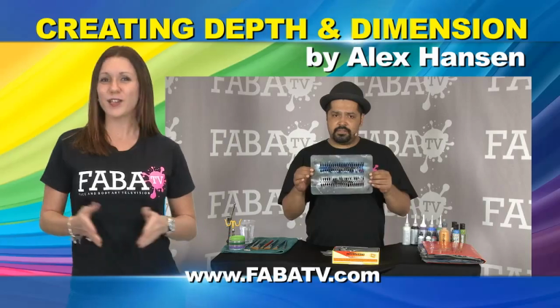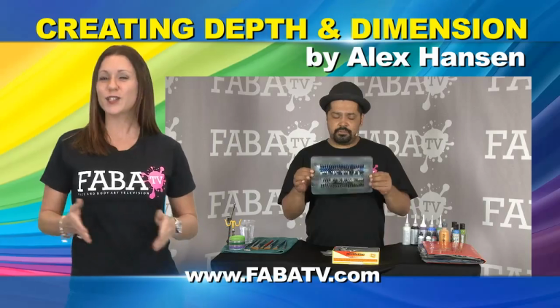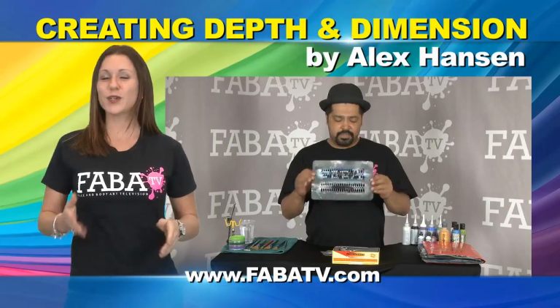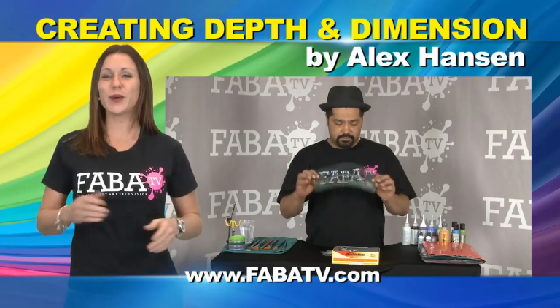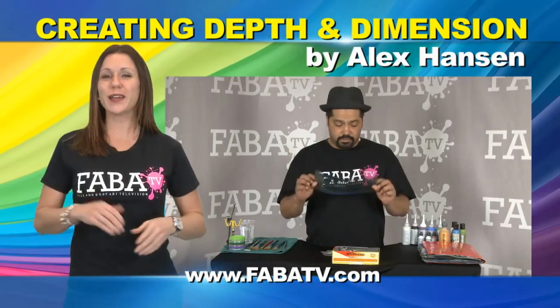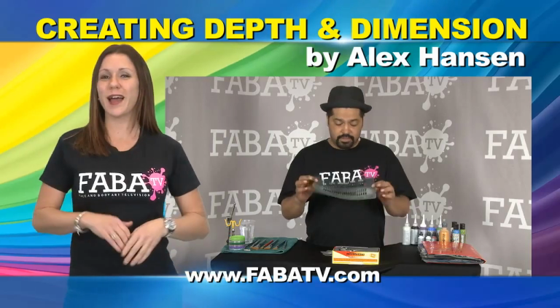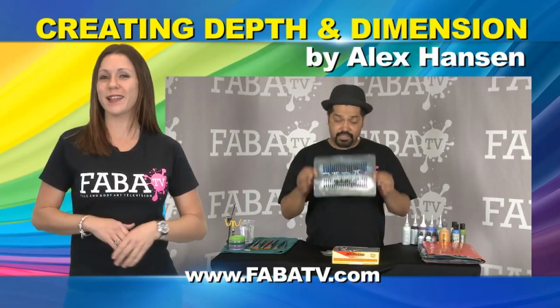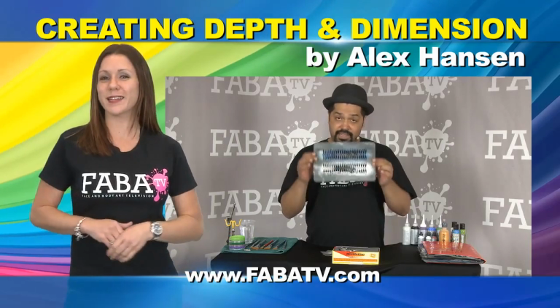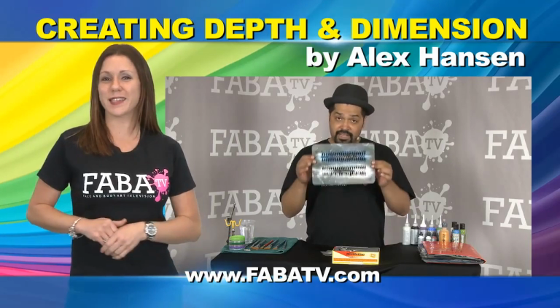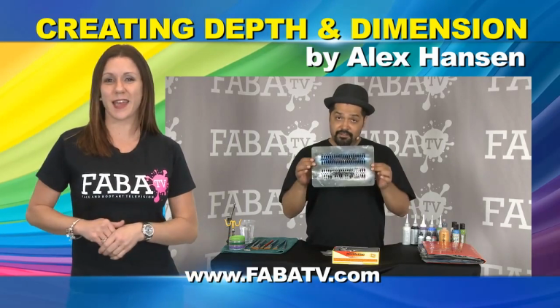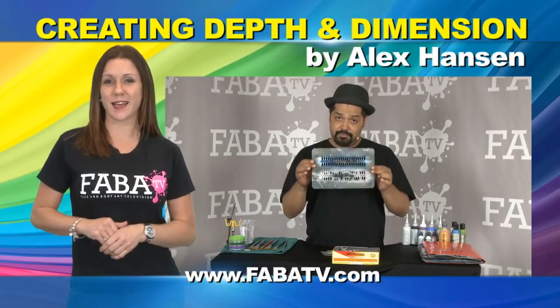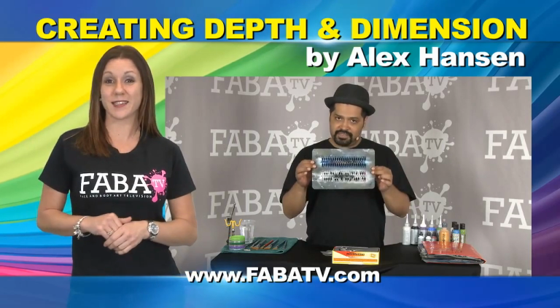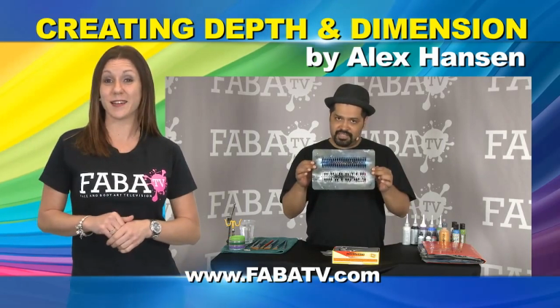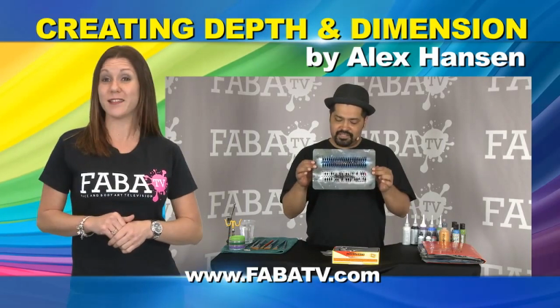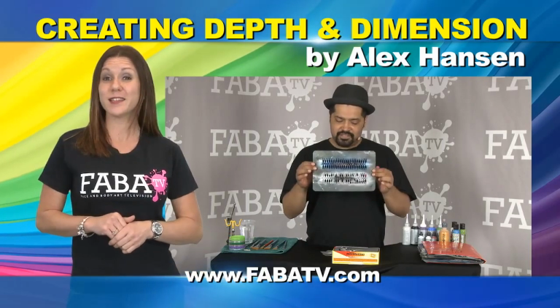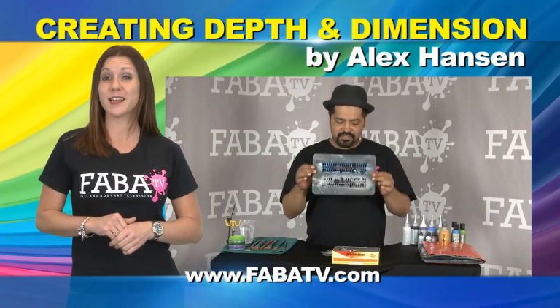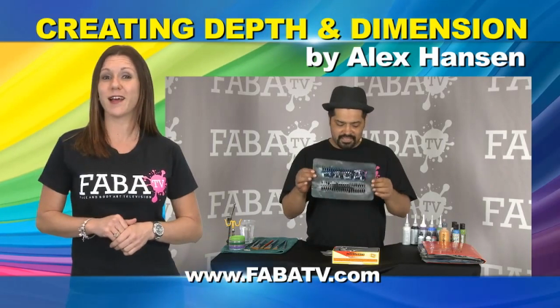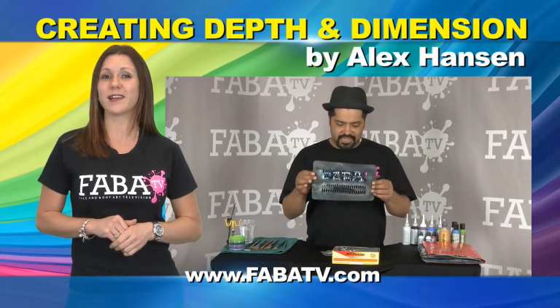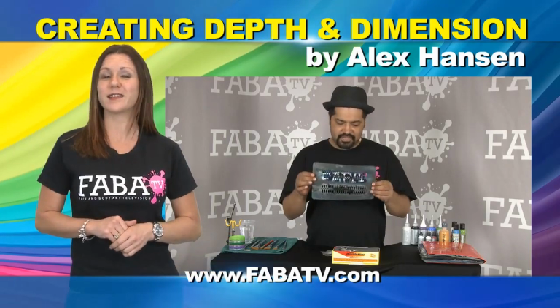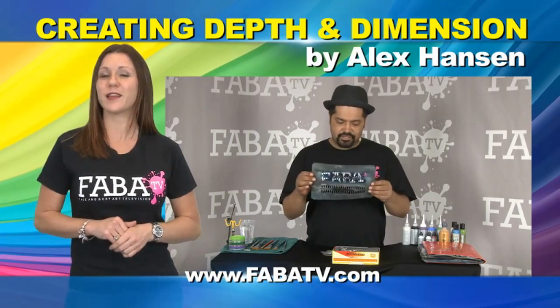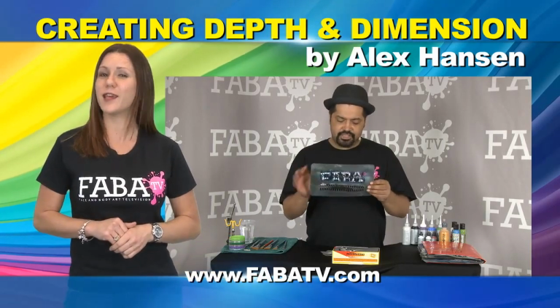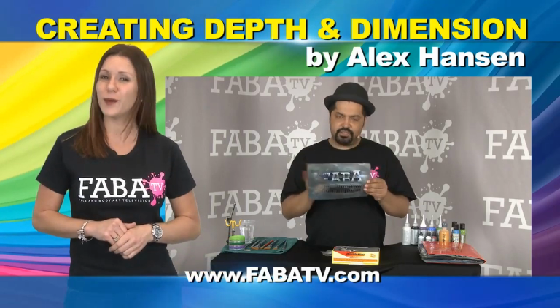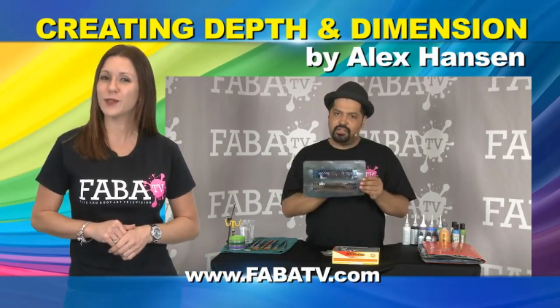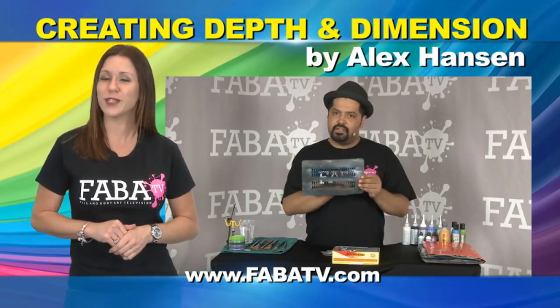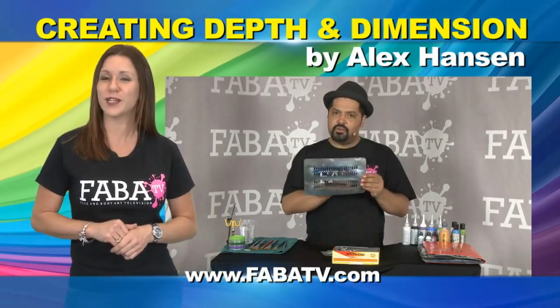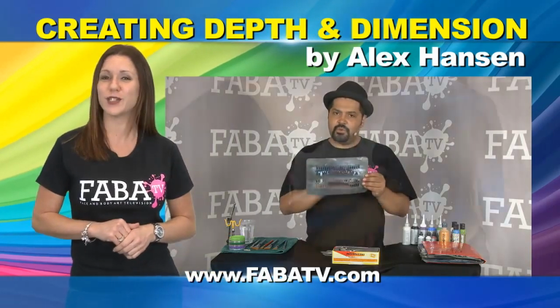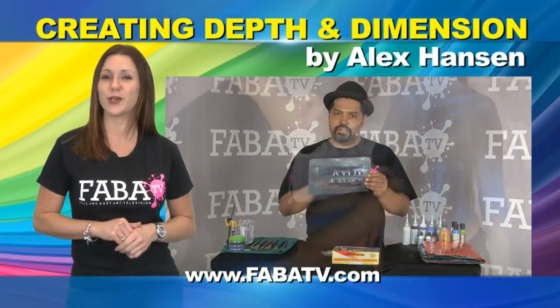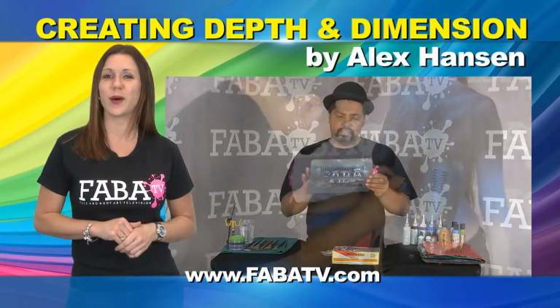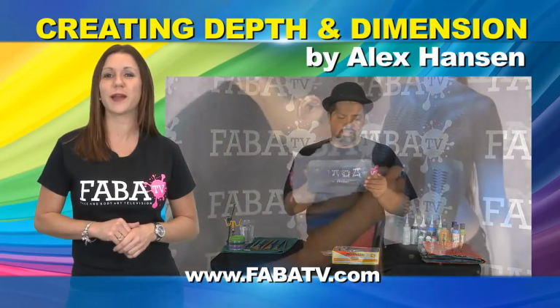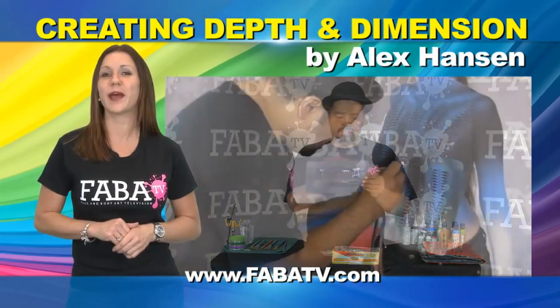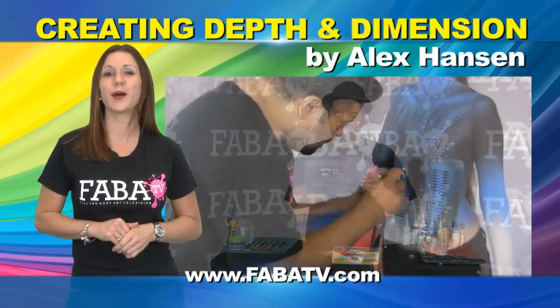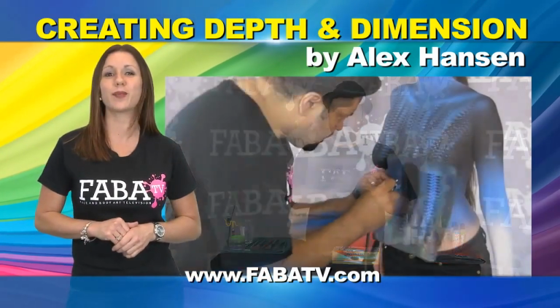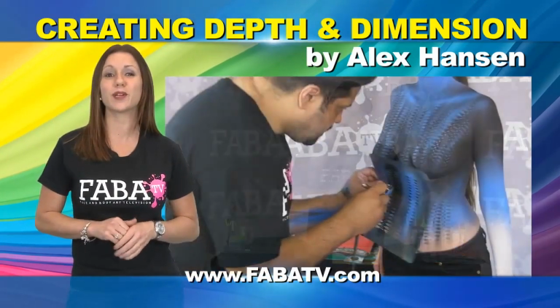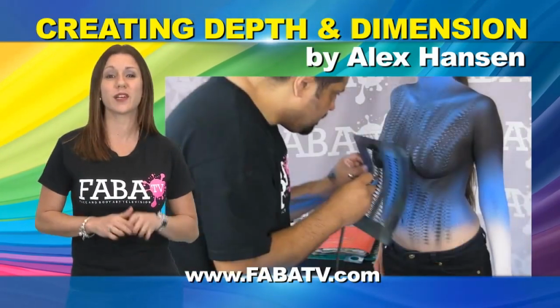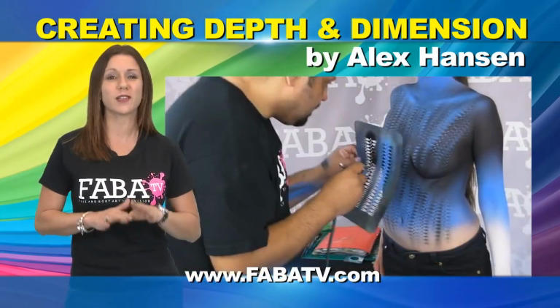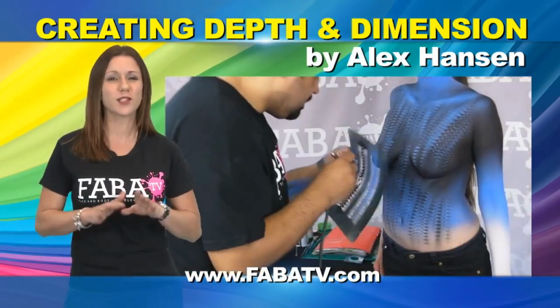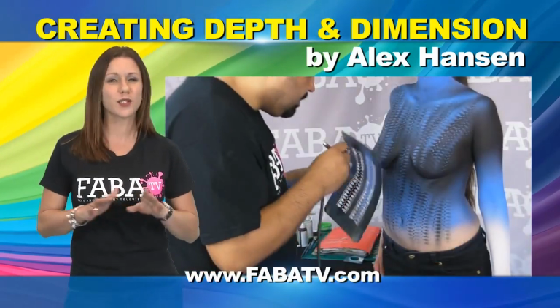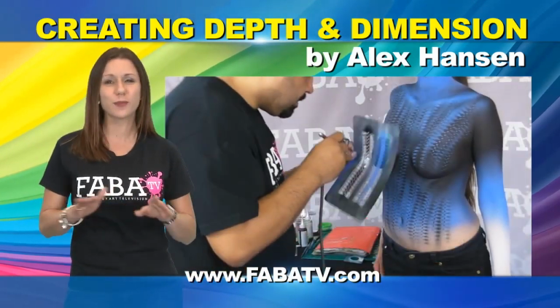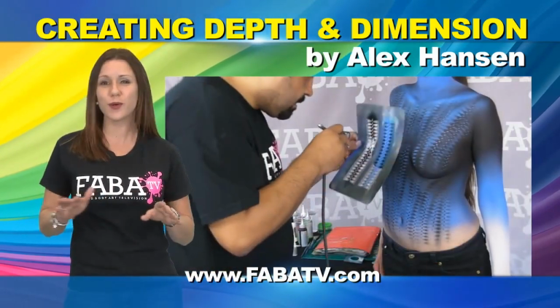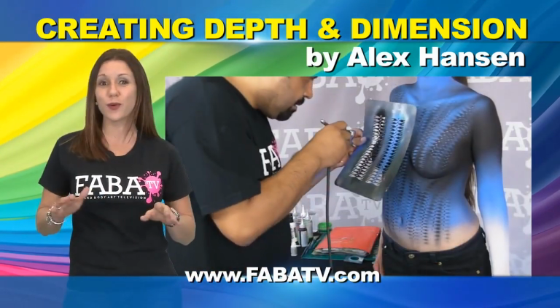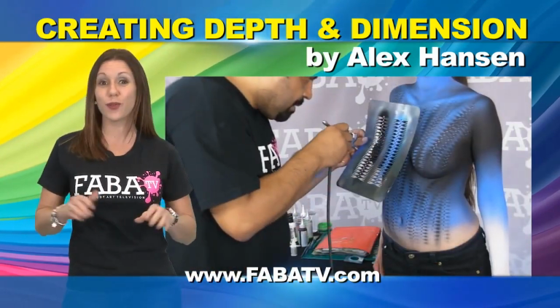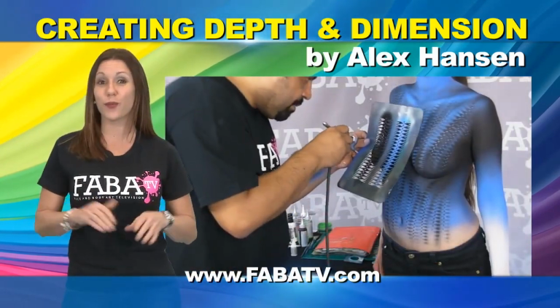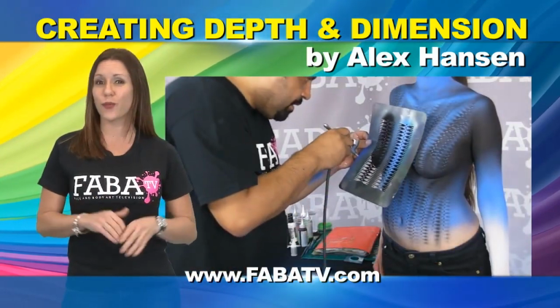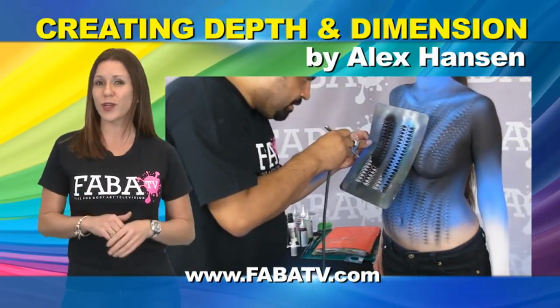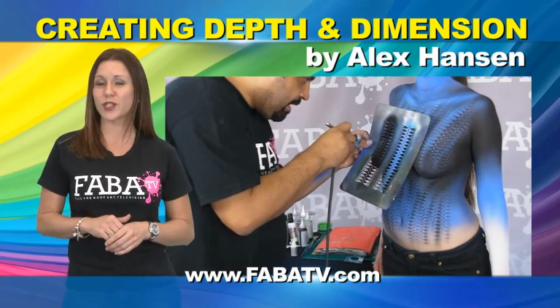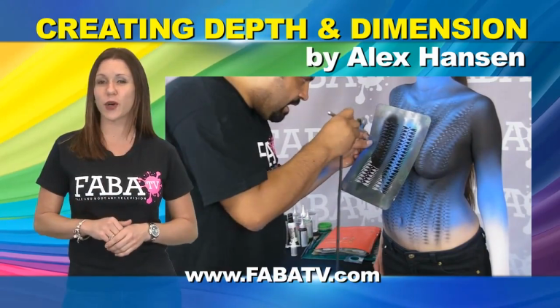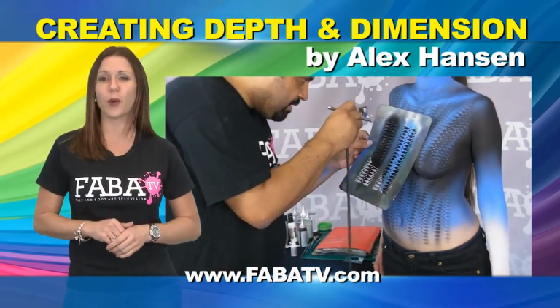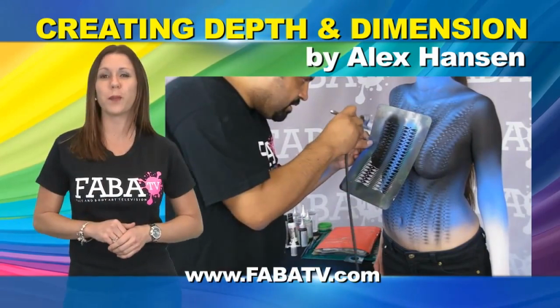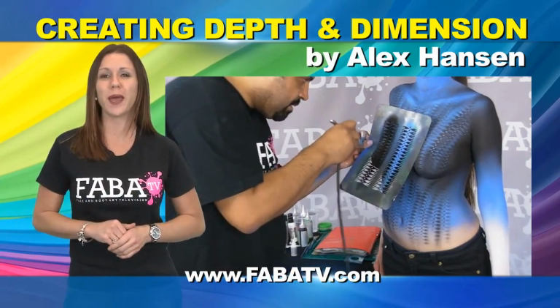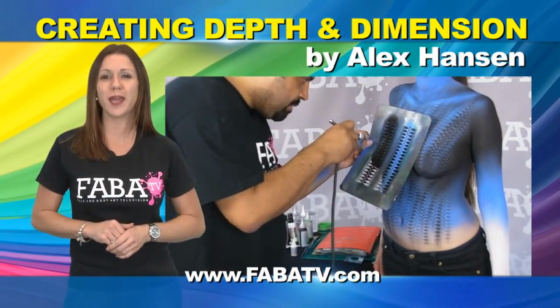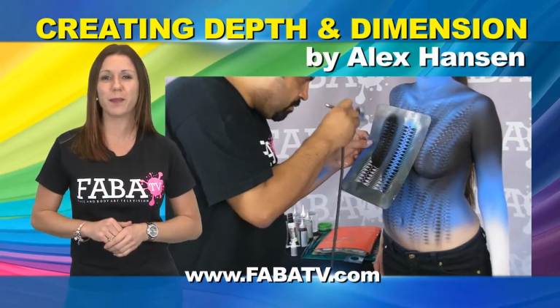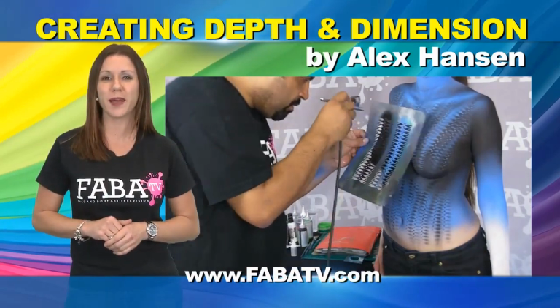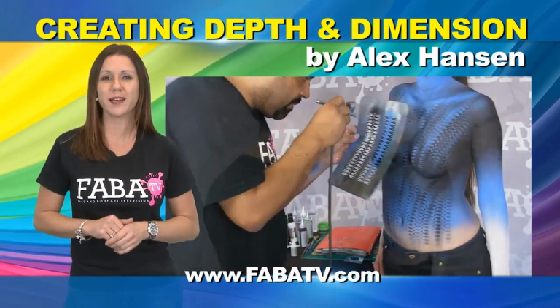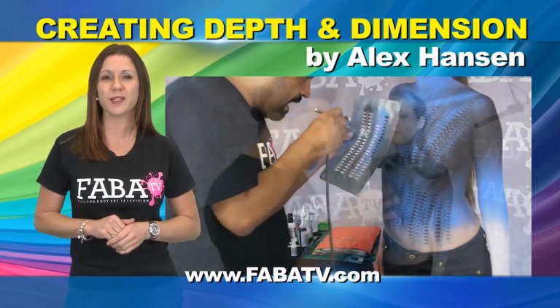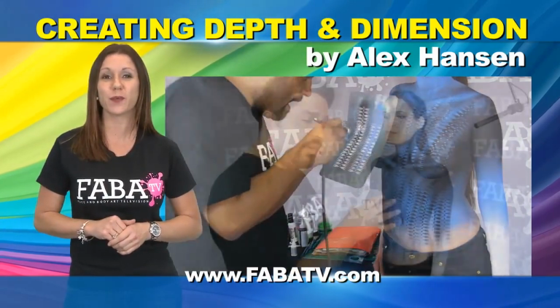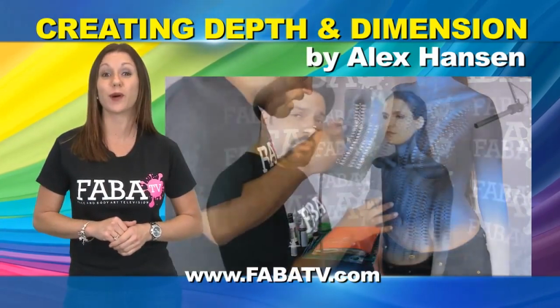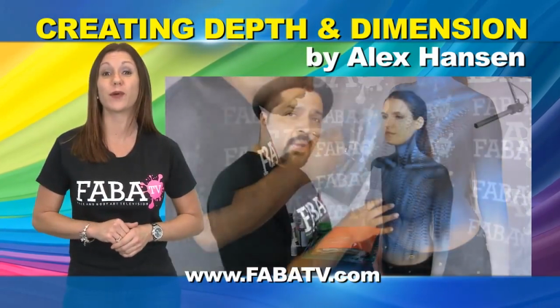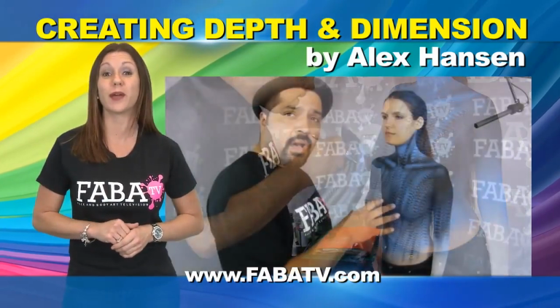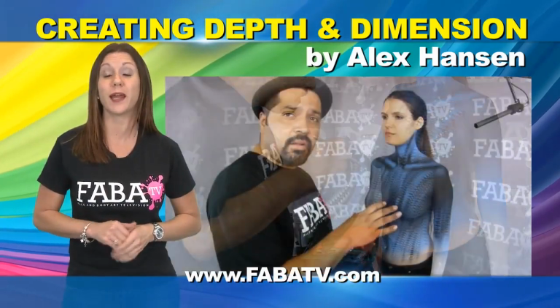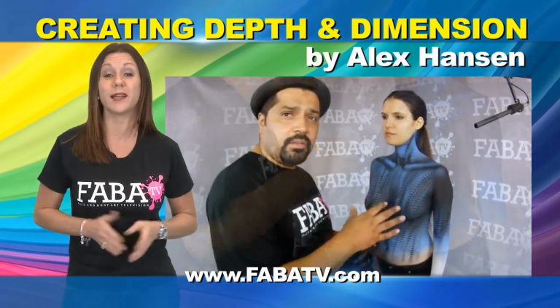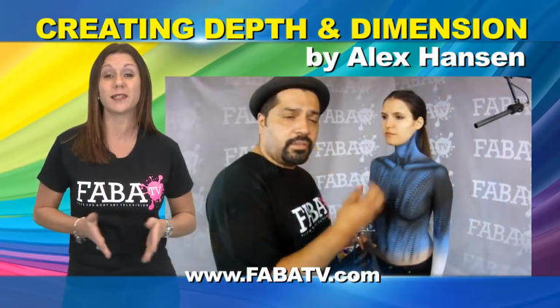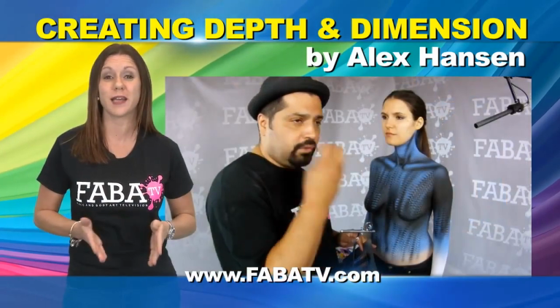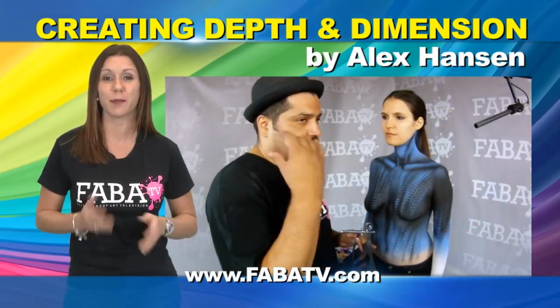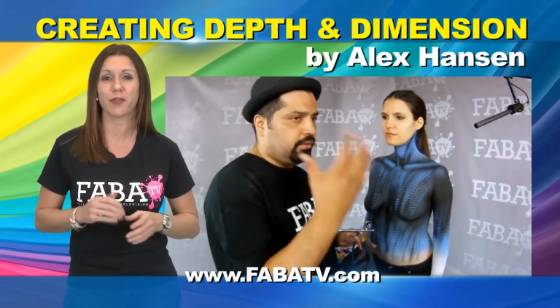Join Alex Hansen in this class and he will teach you how to airbrush a smooth, rich, opaque base while creating depth.